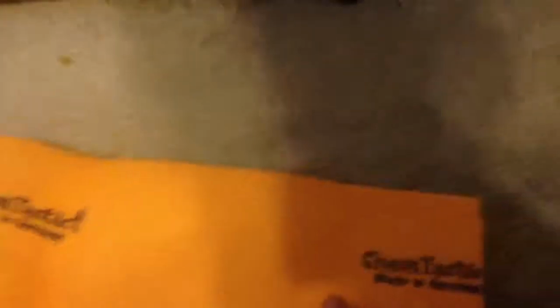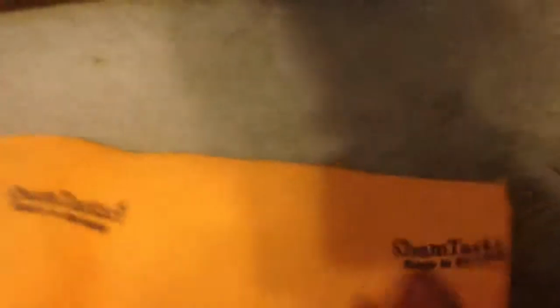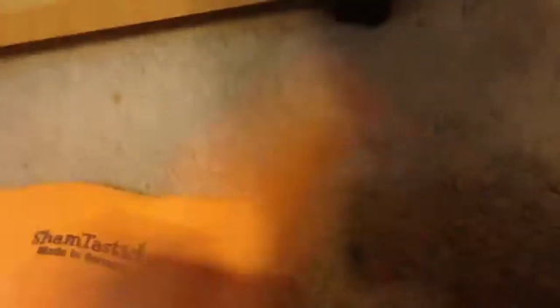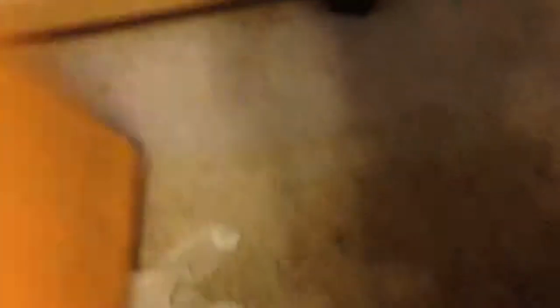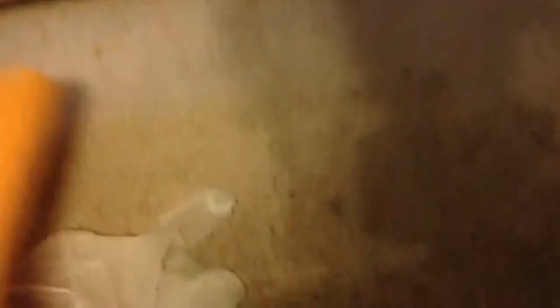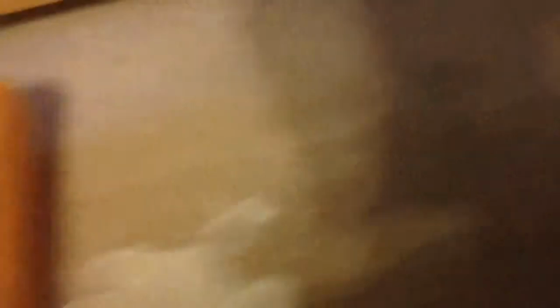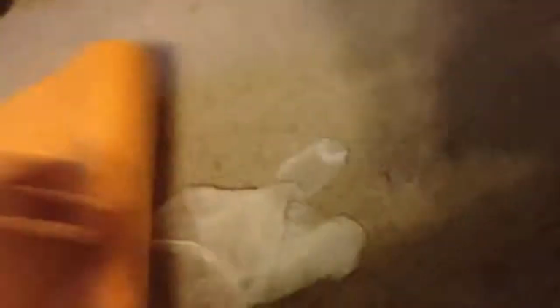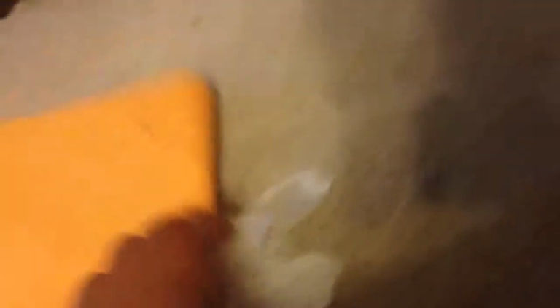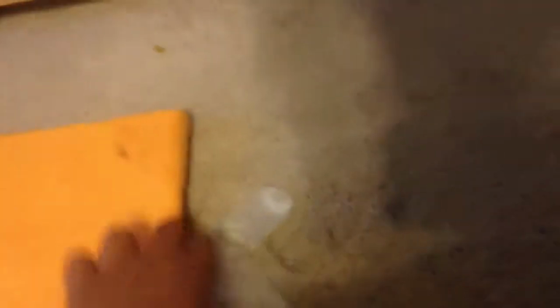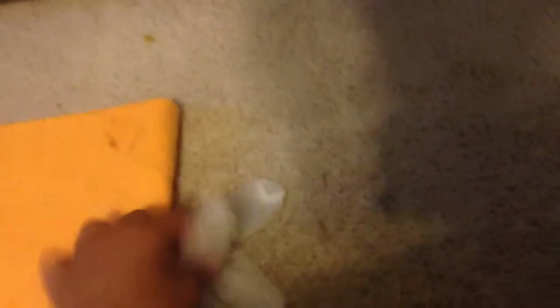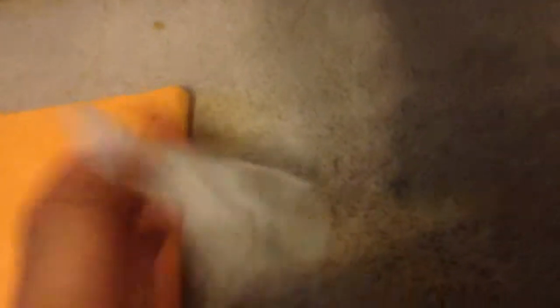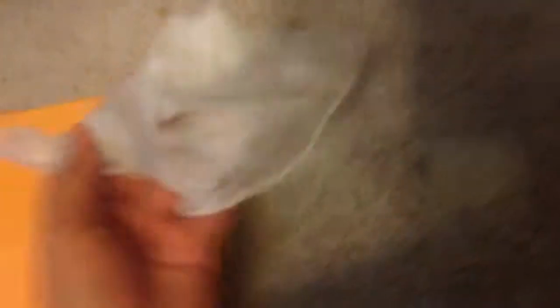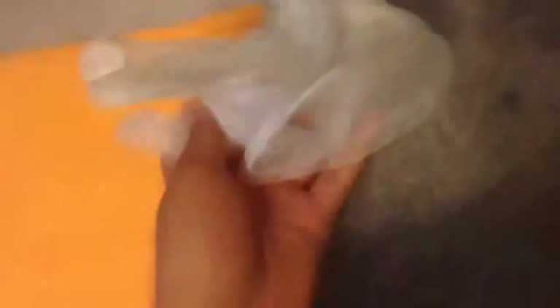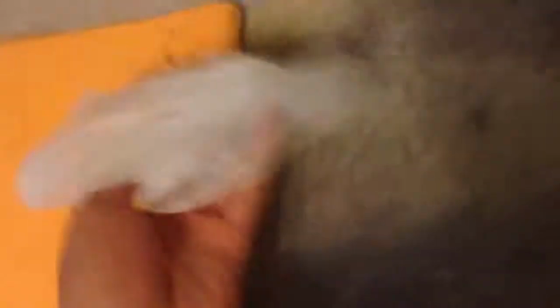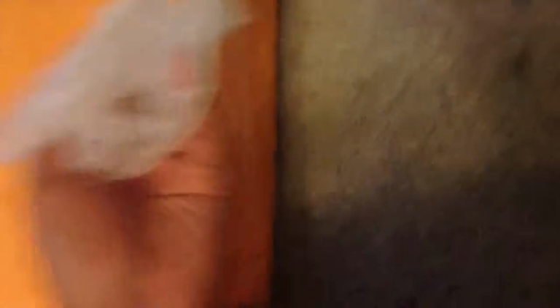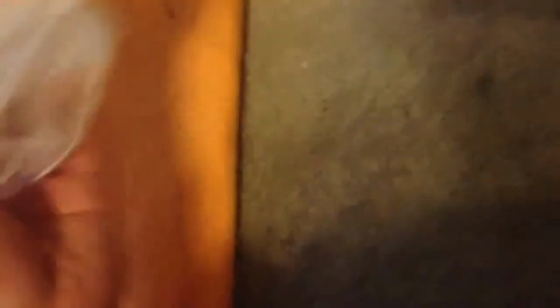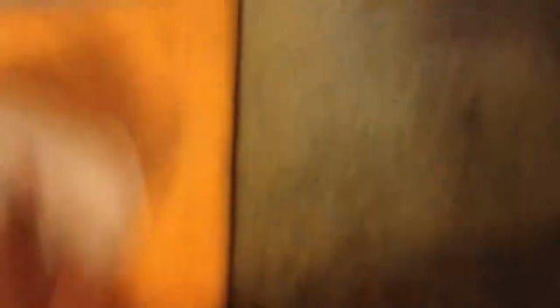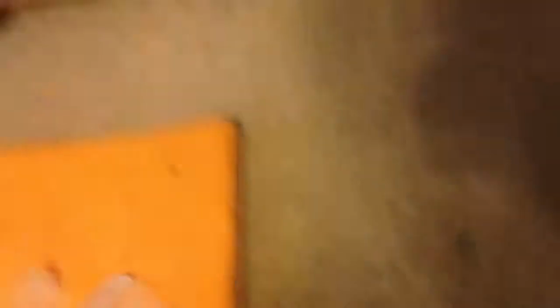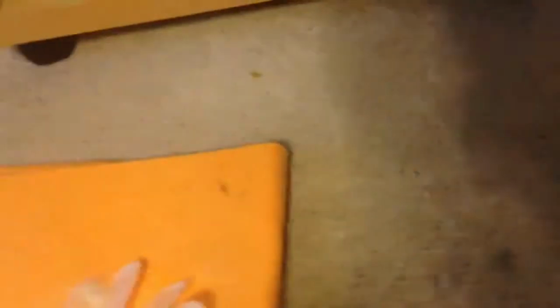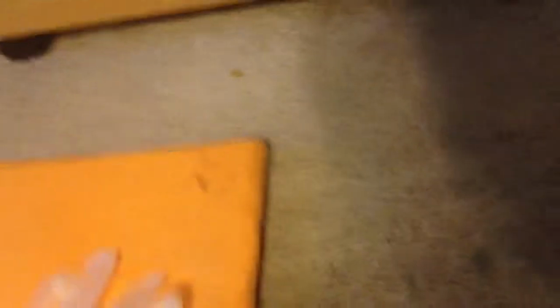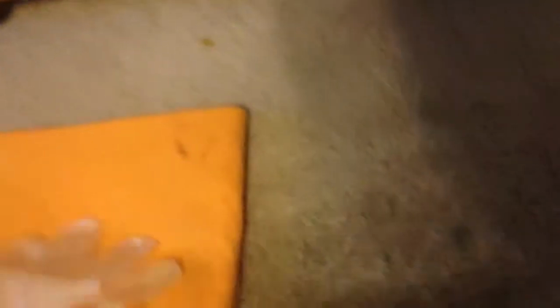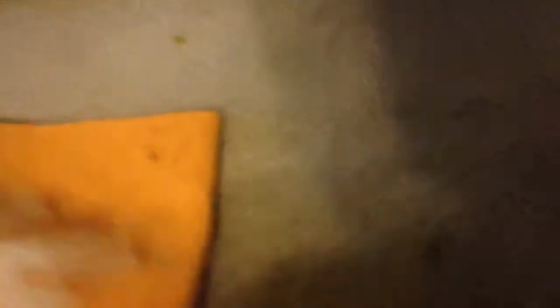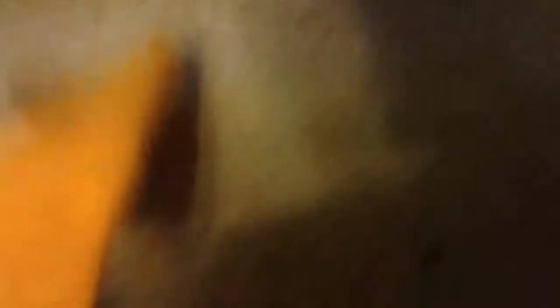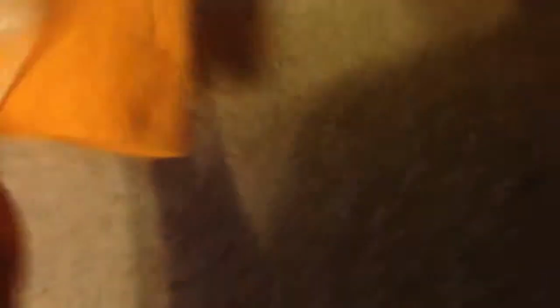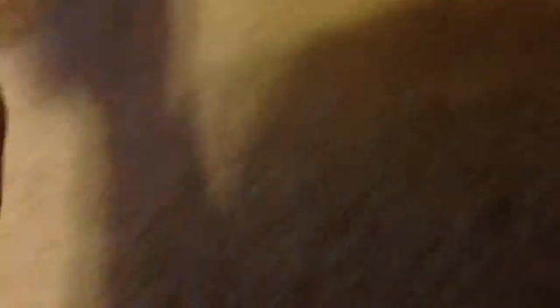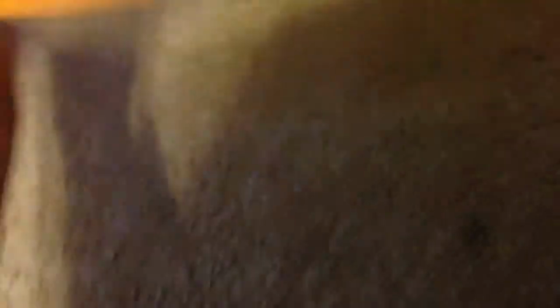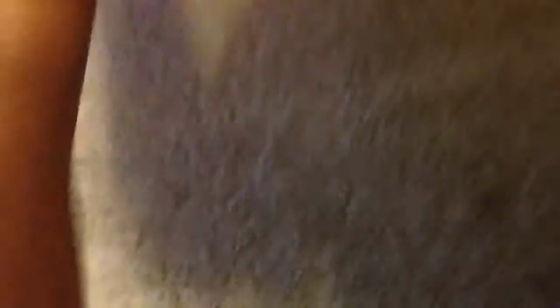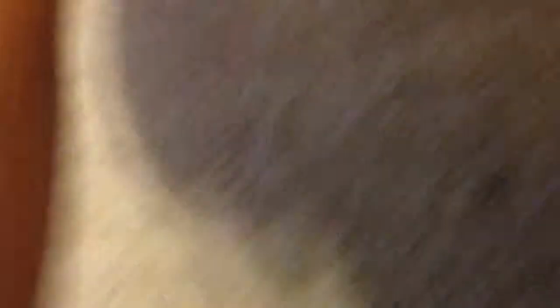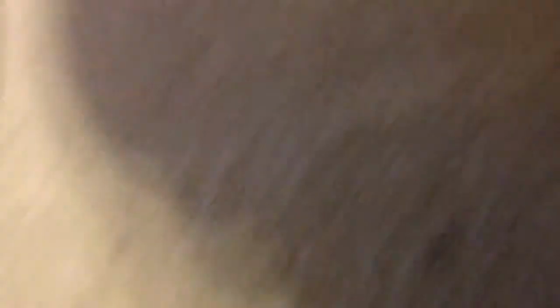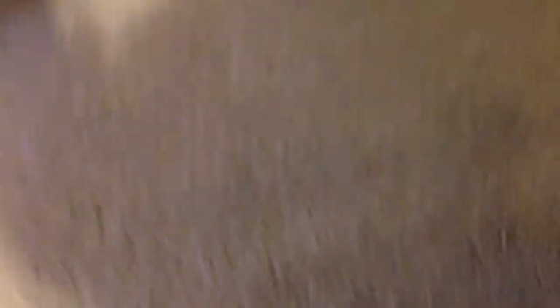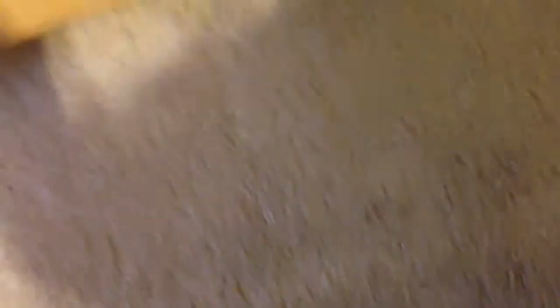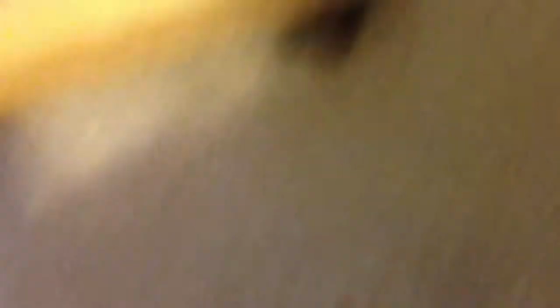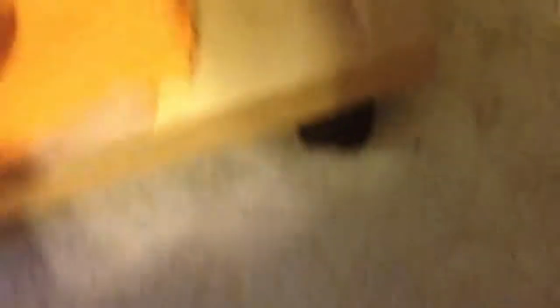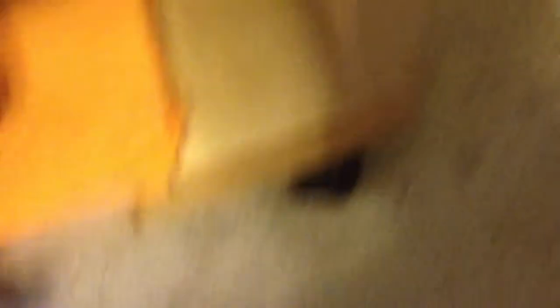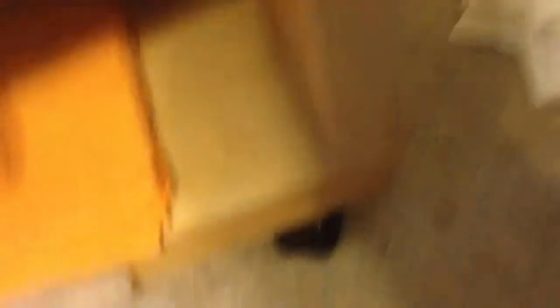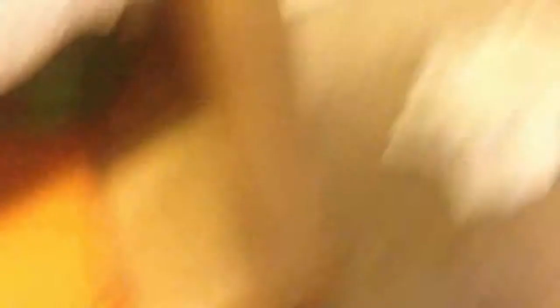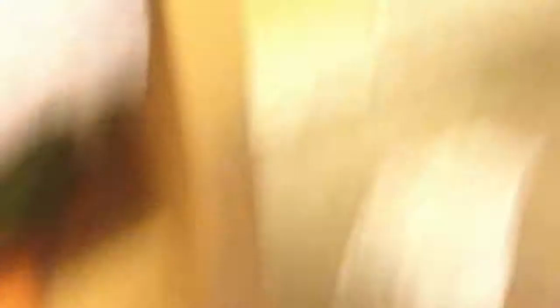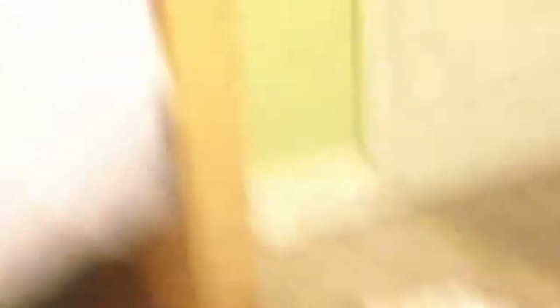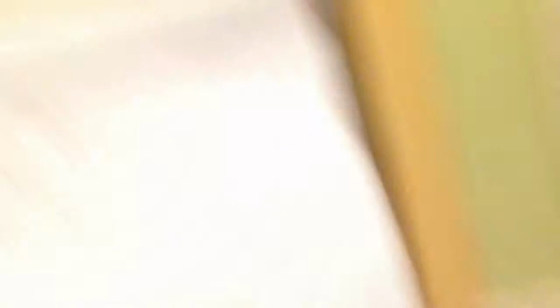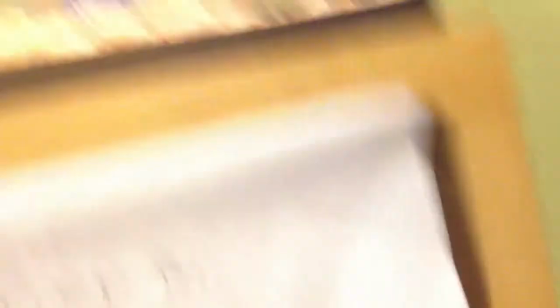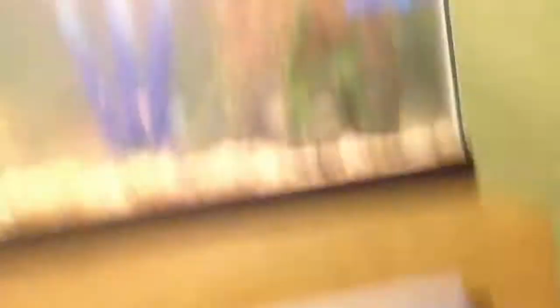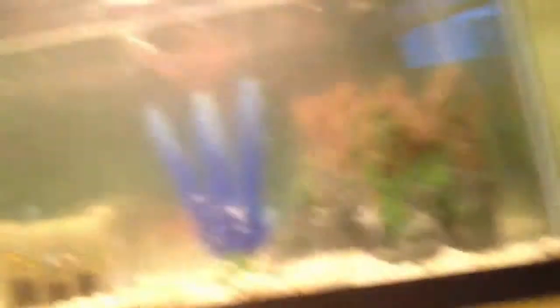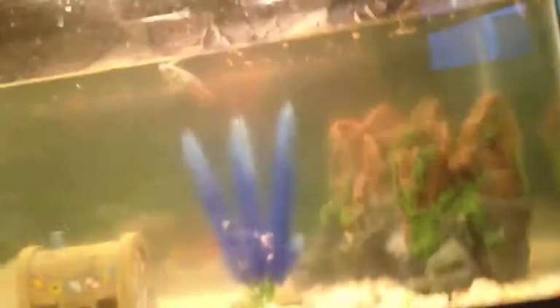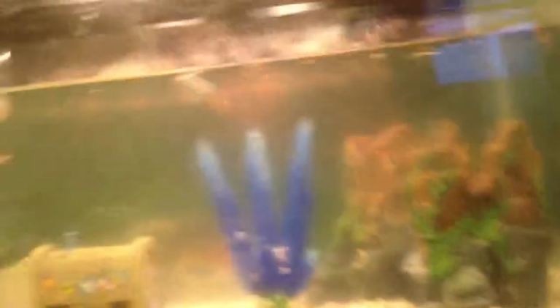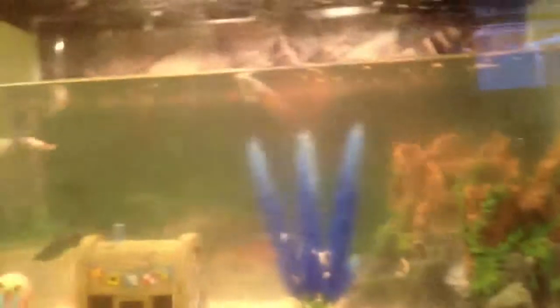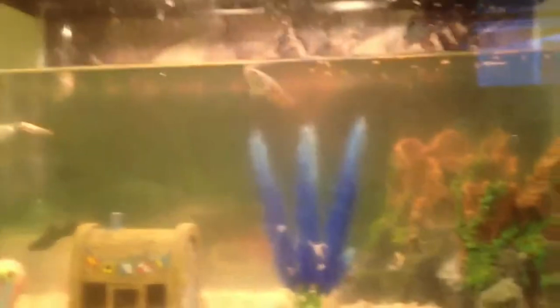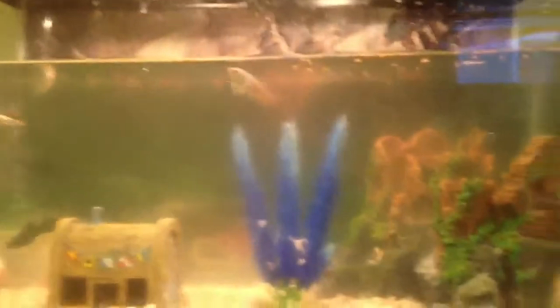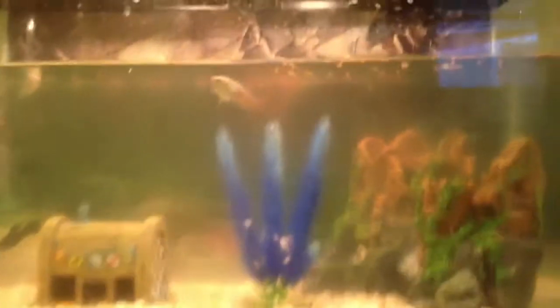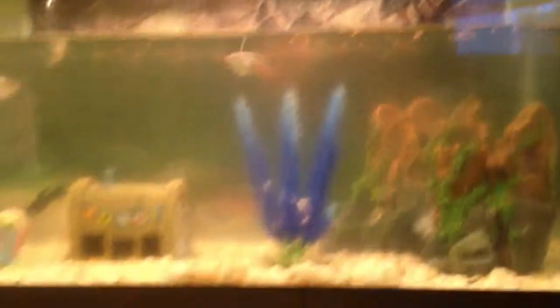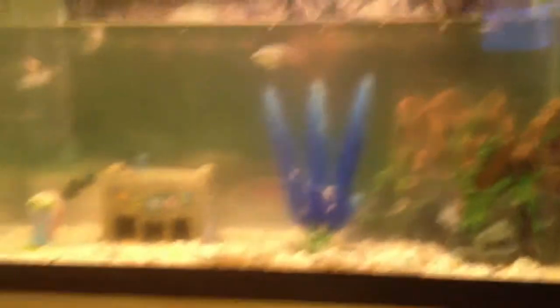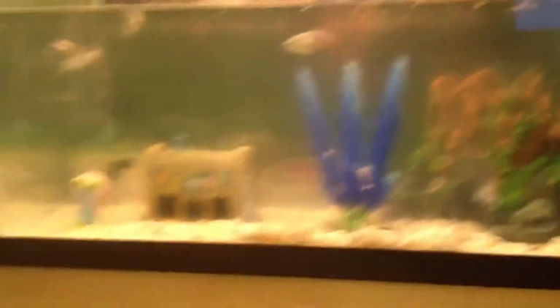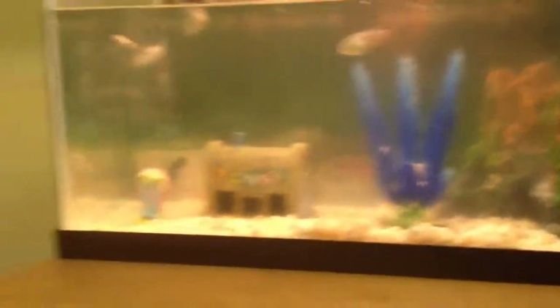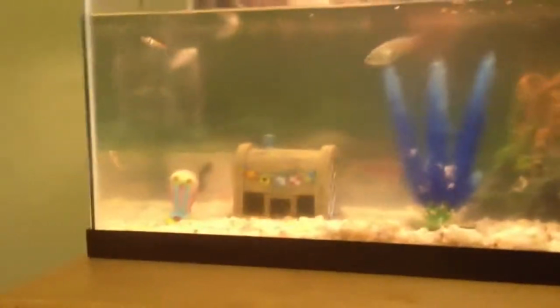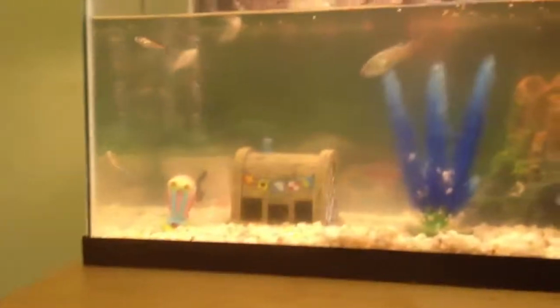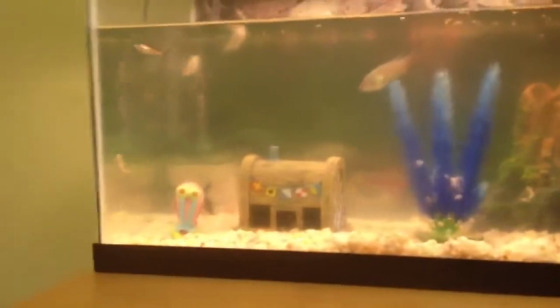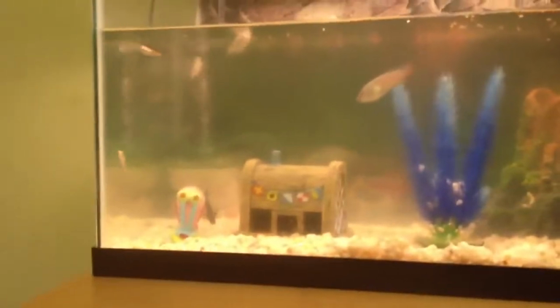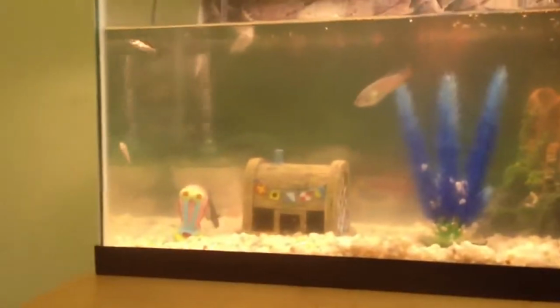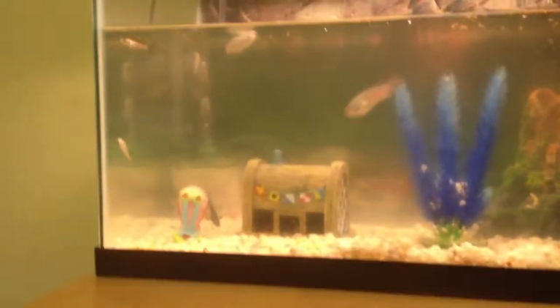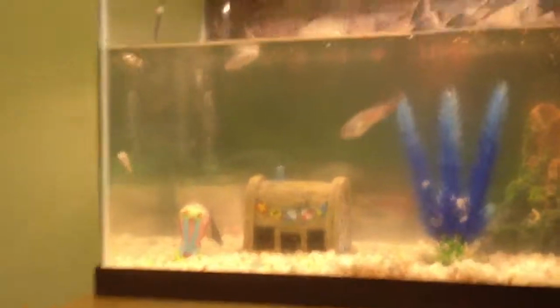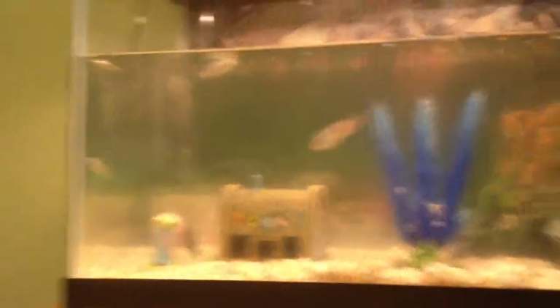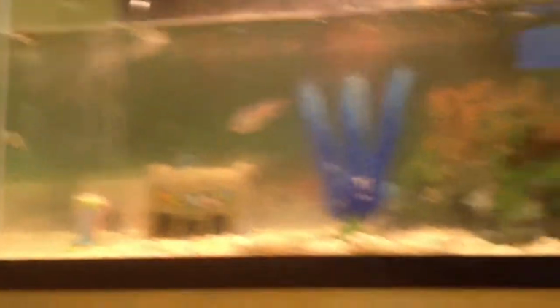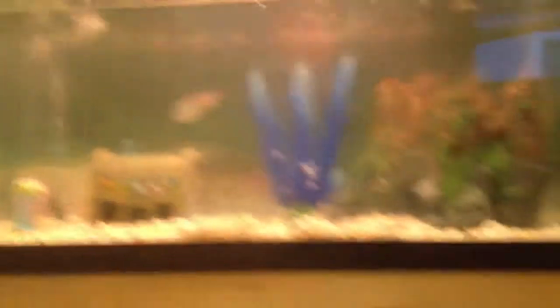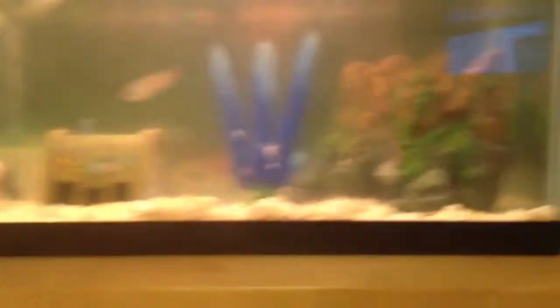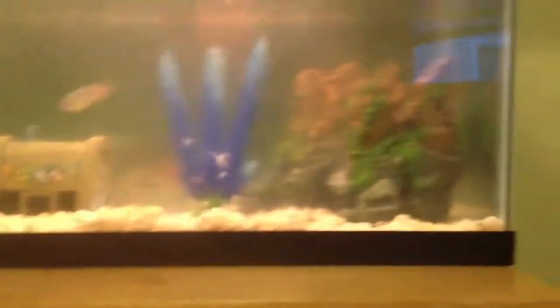And then we have a ShamWow, something I don't know what it is, and a random glove. So yeah, that is my fish tank — I need to clean the water so bad.